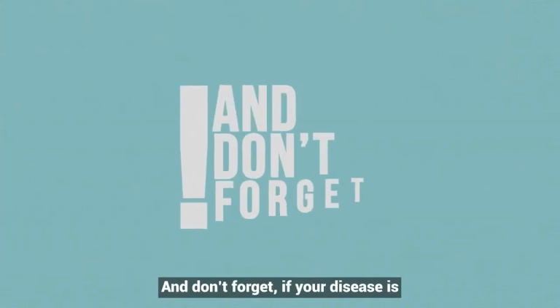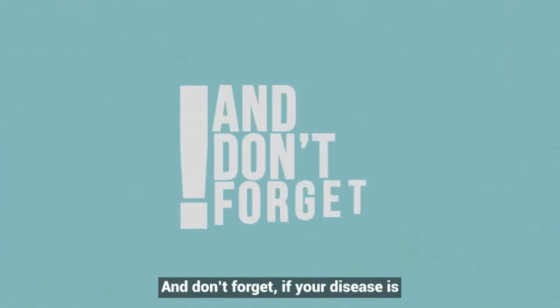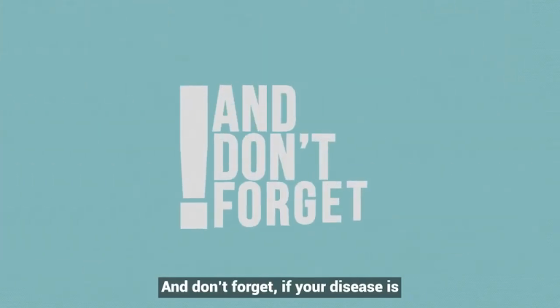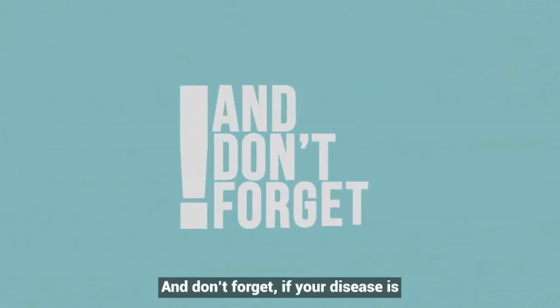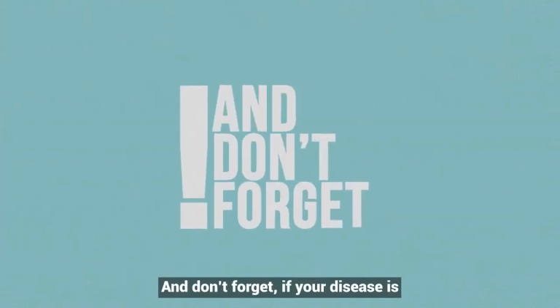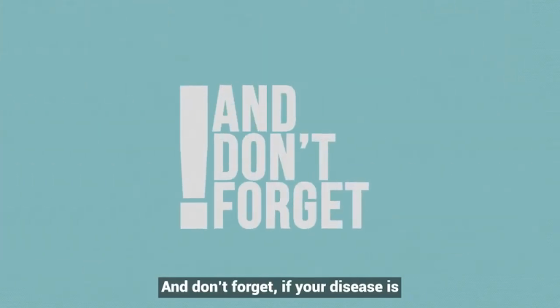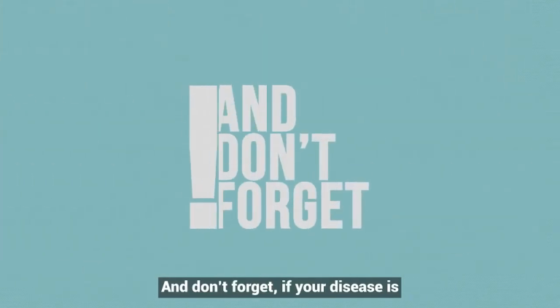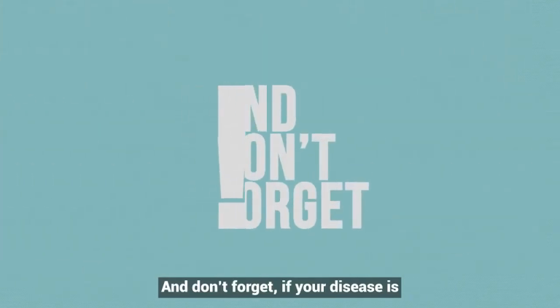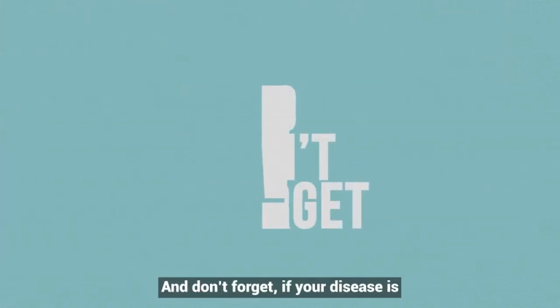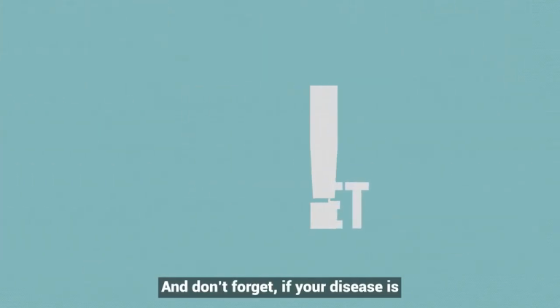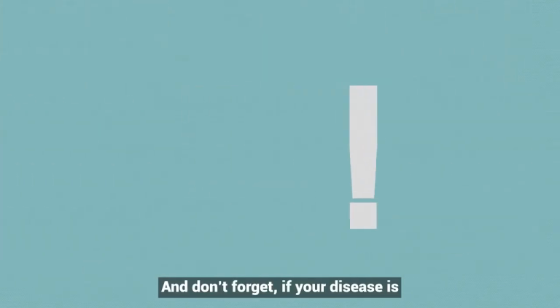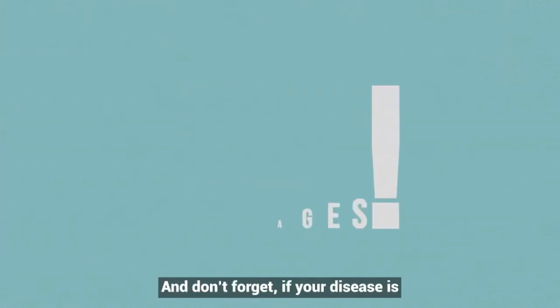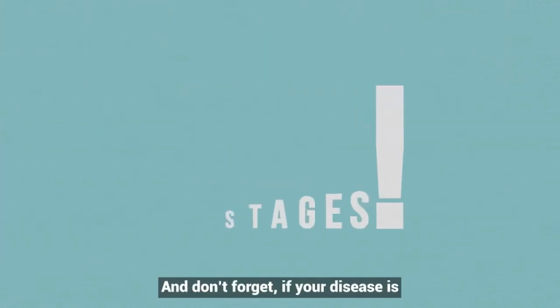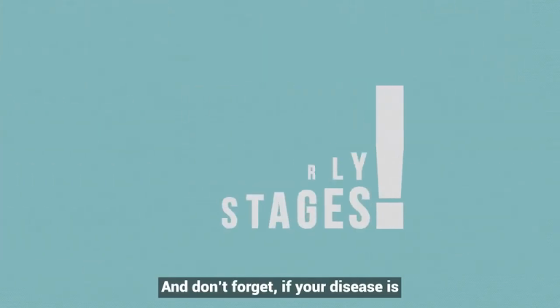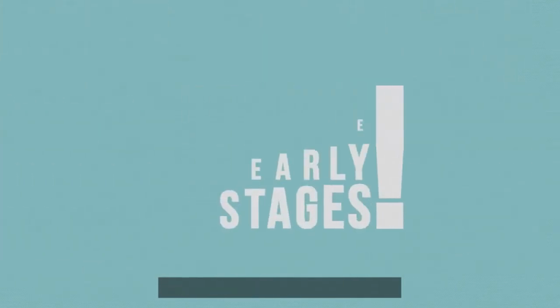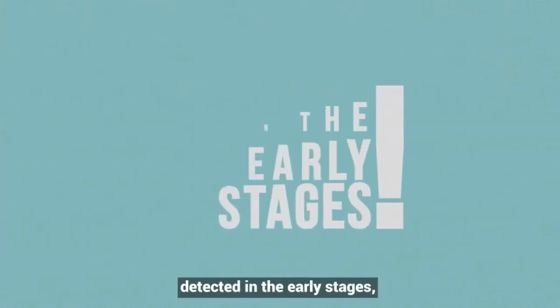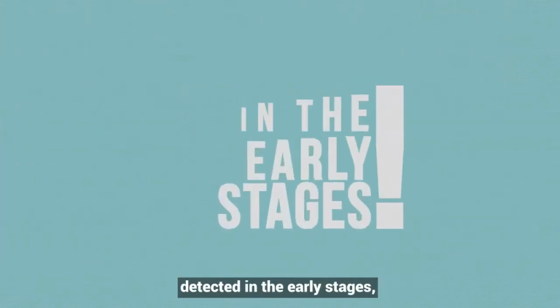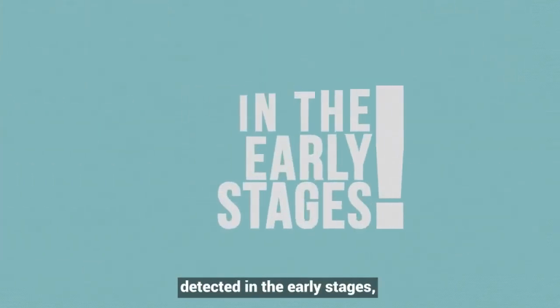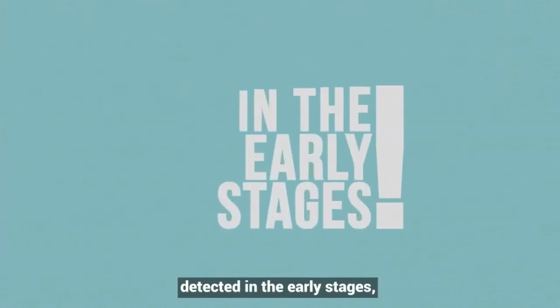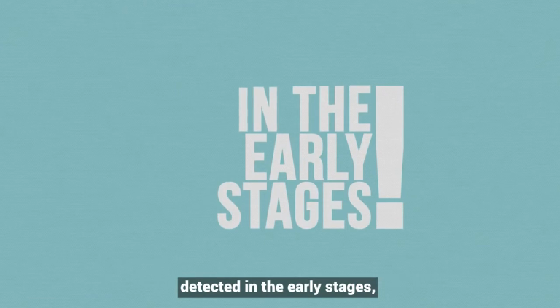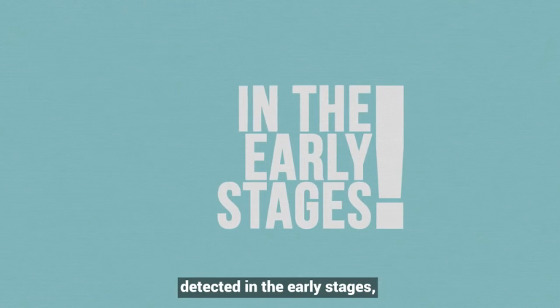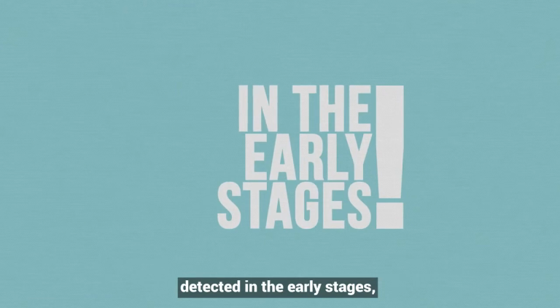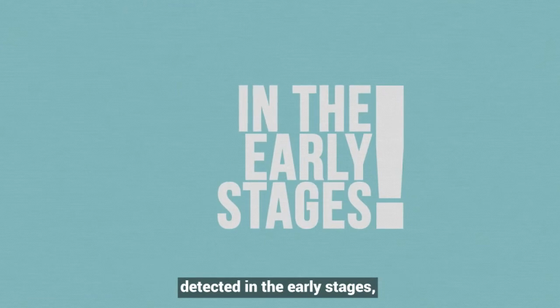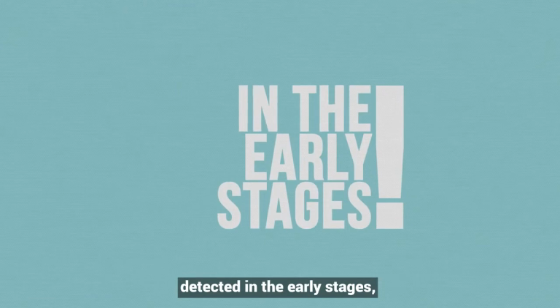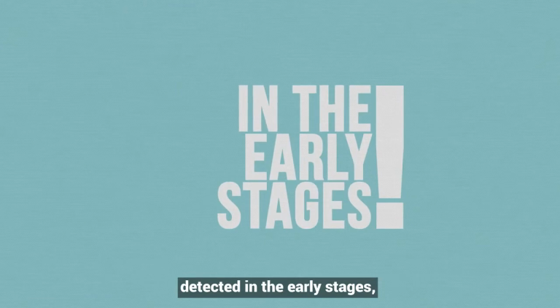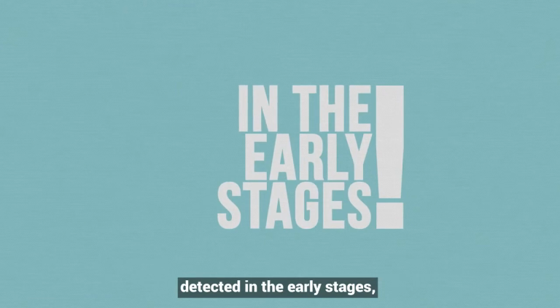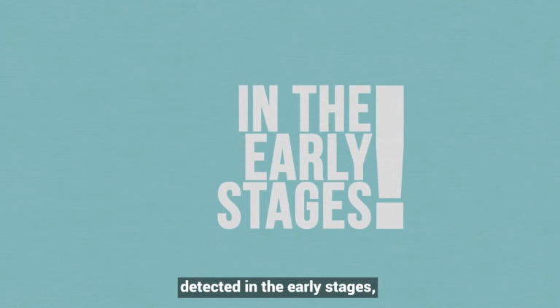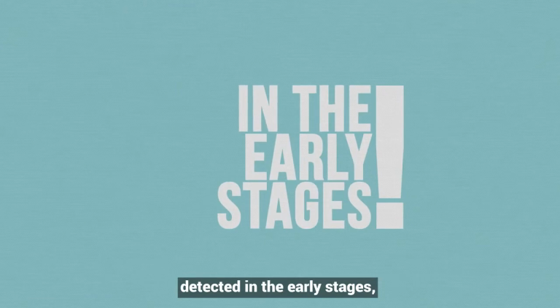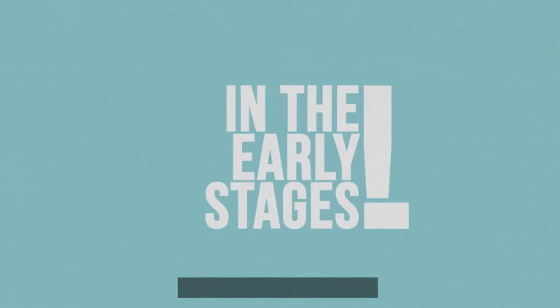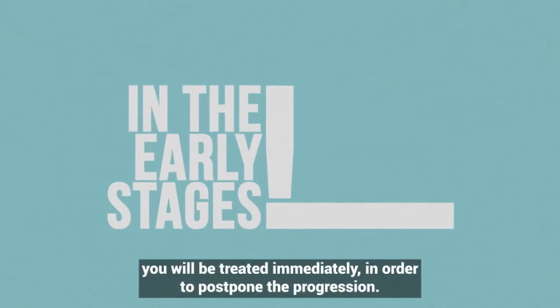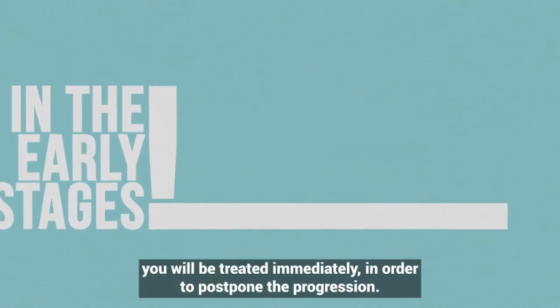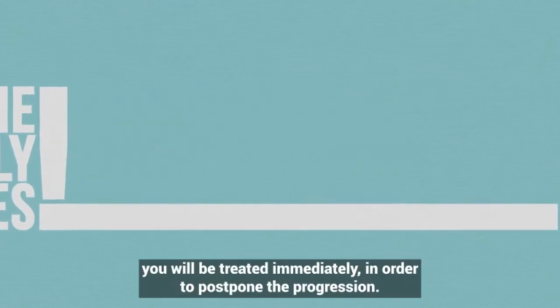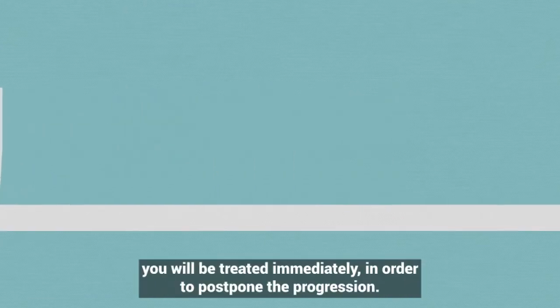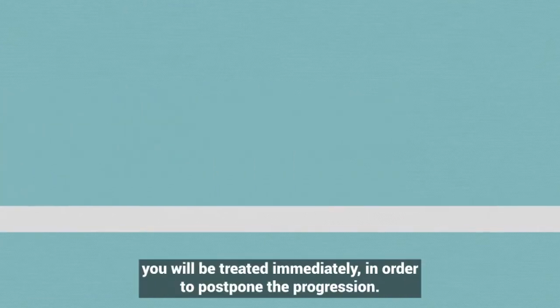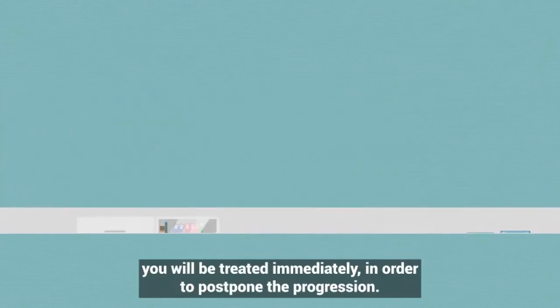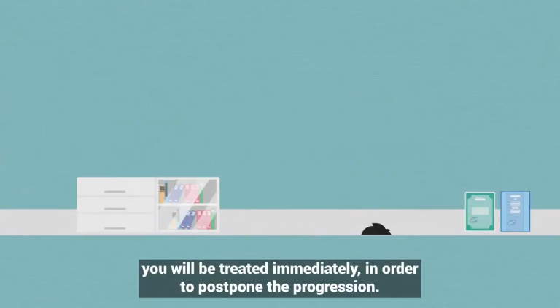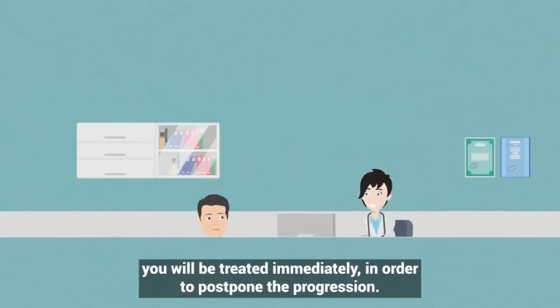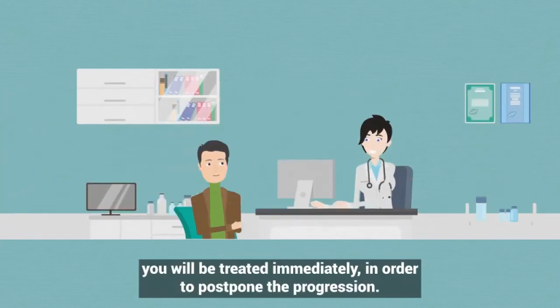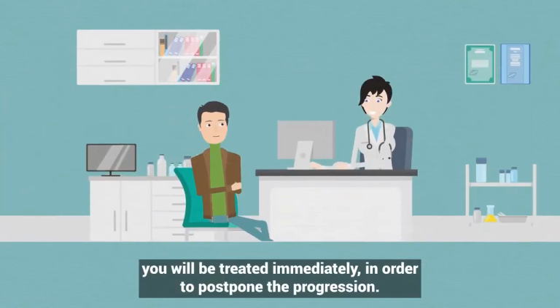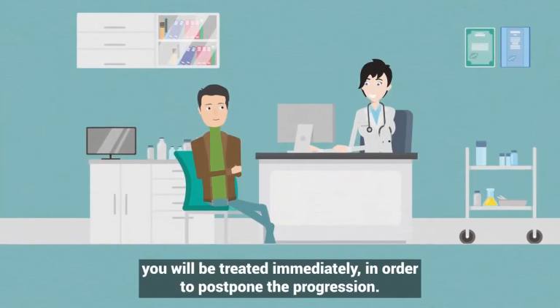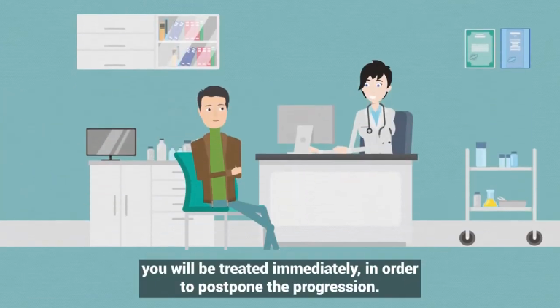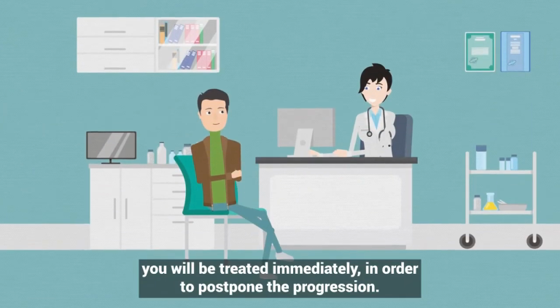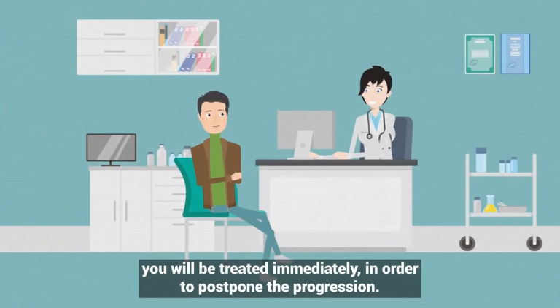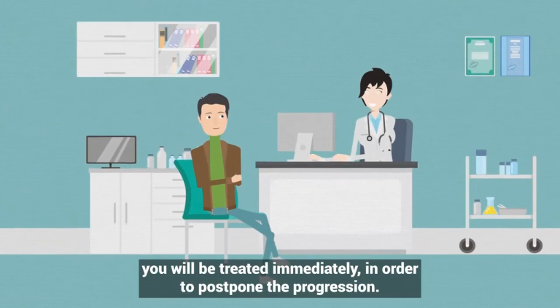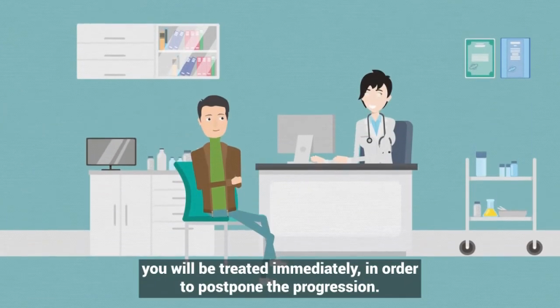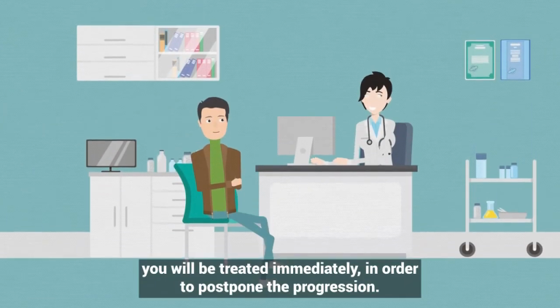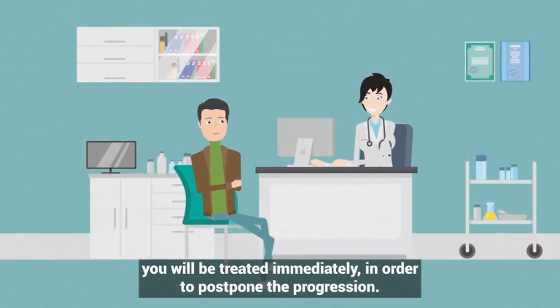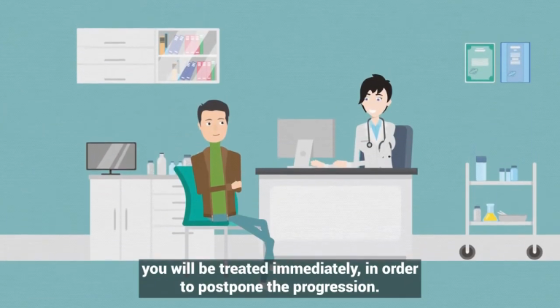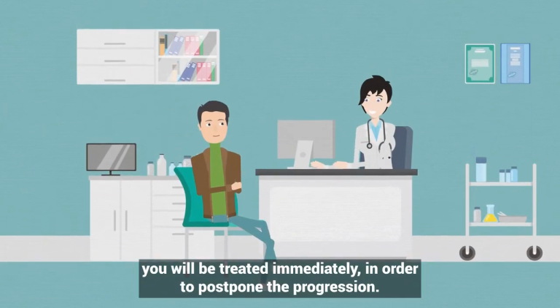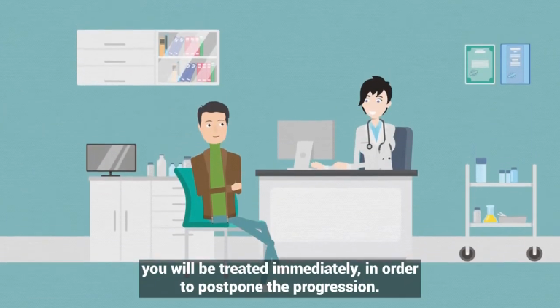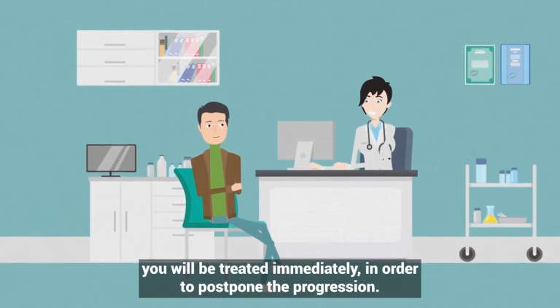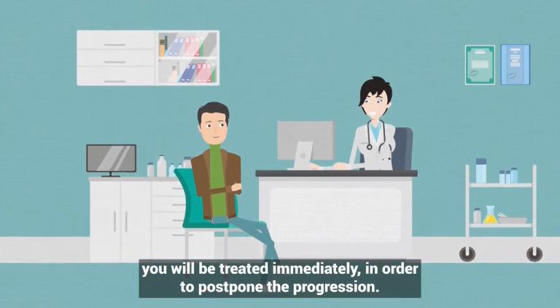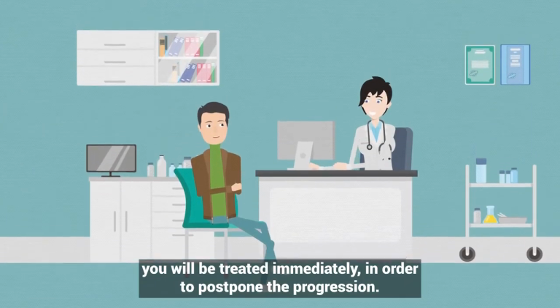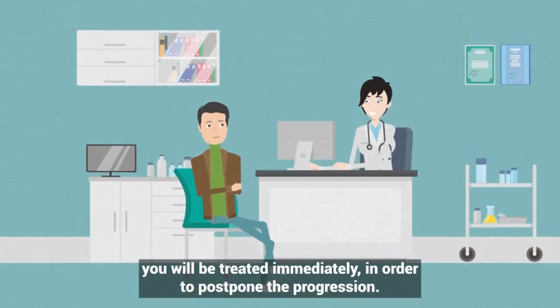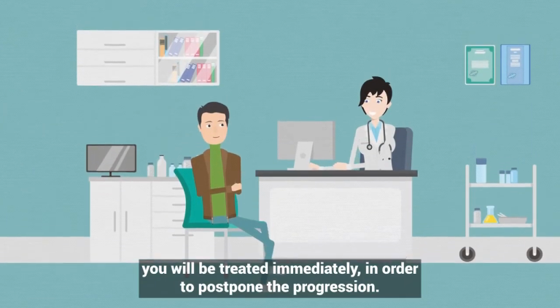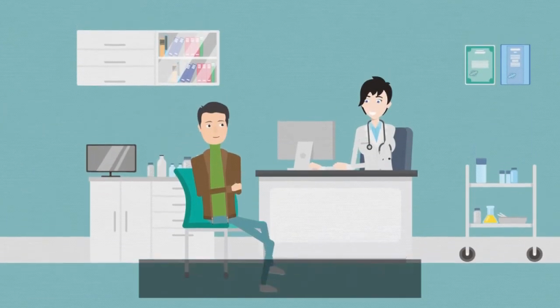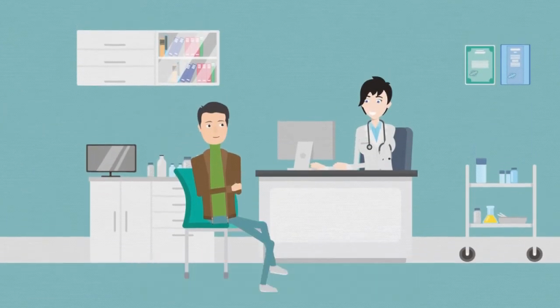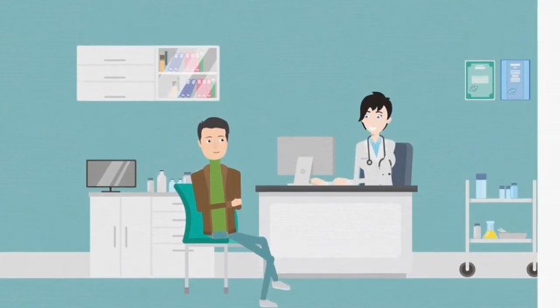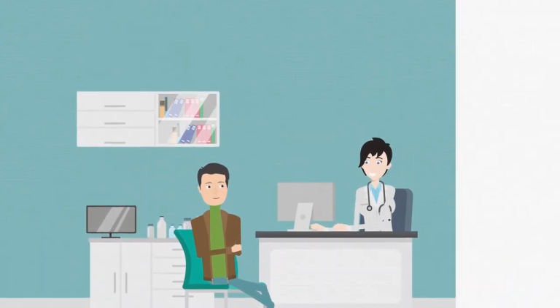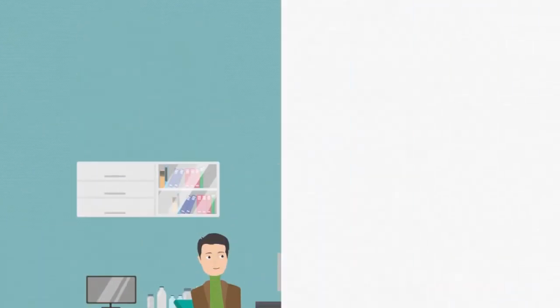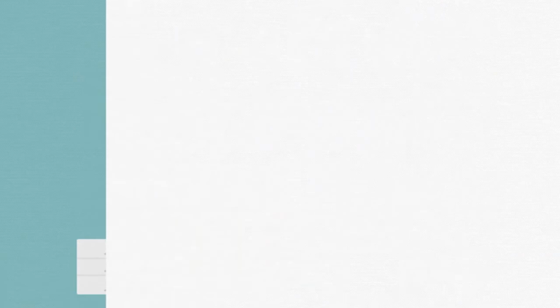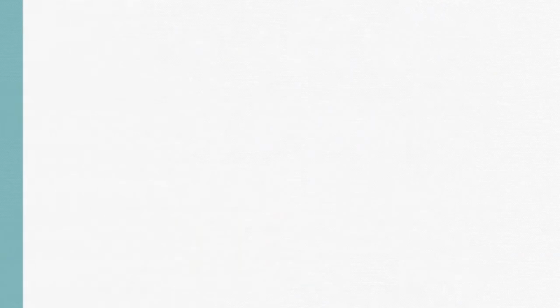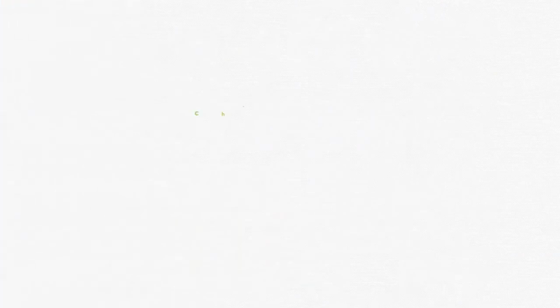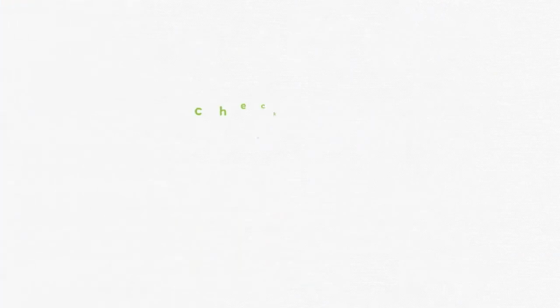And don't forget, if your disease is detected in the early stages, you will be treated immediately in order to postpone the progression. Thank you.